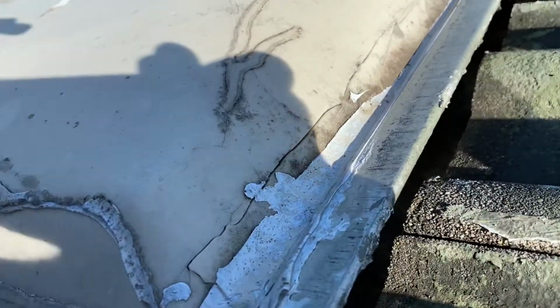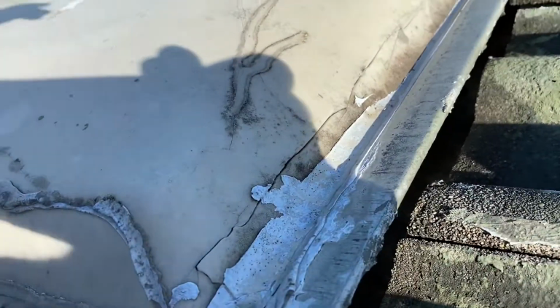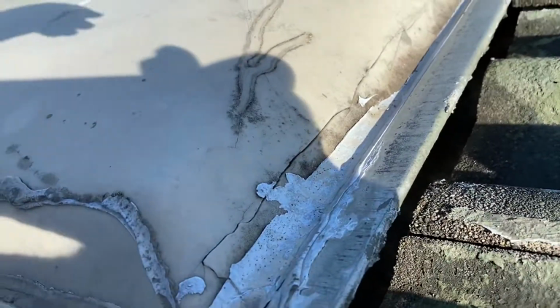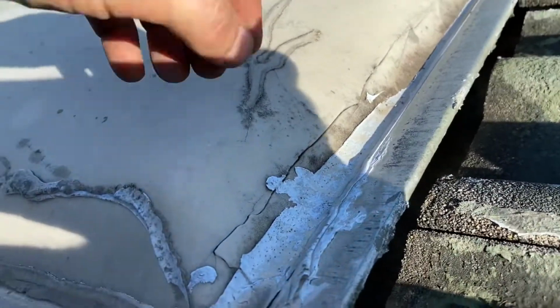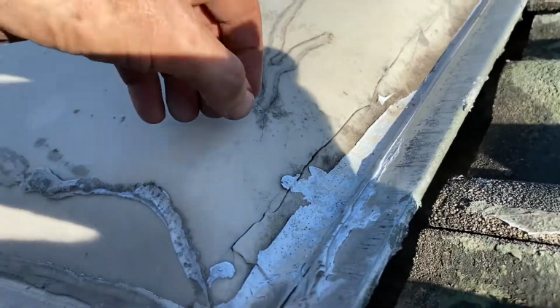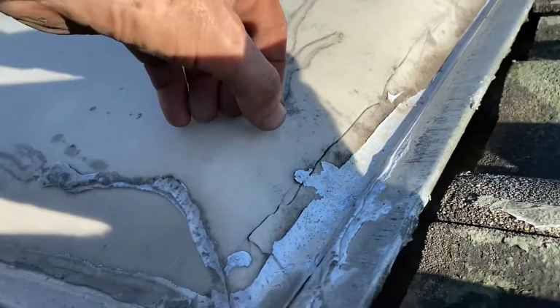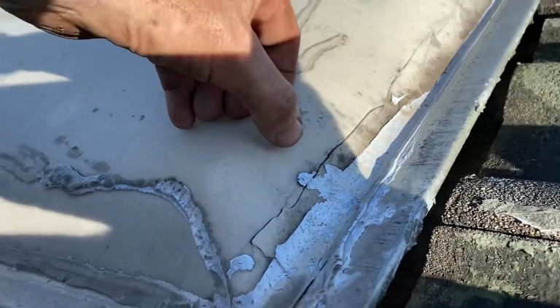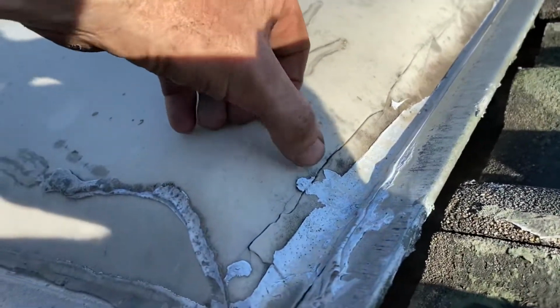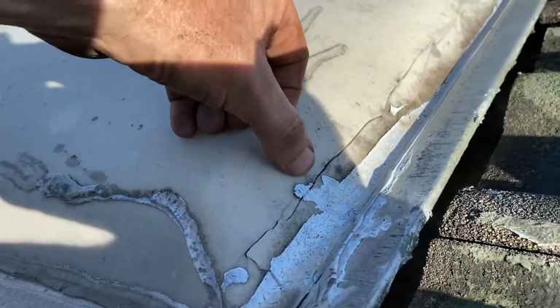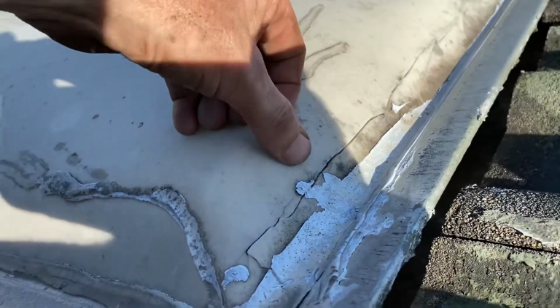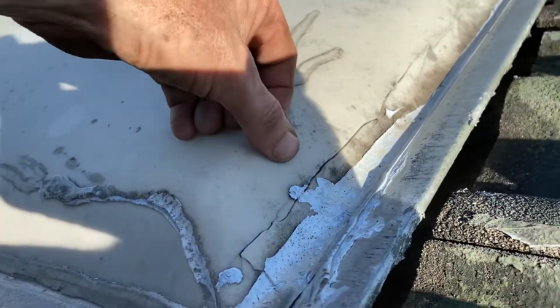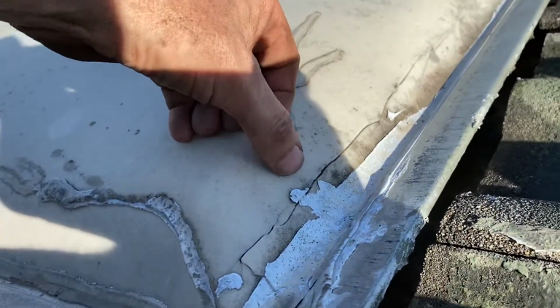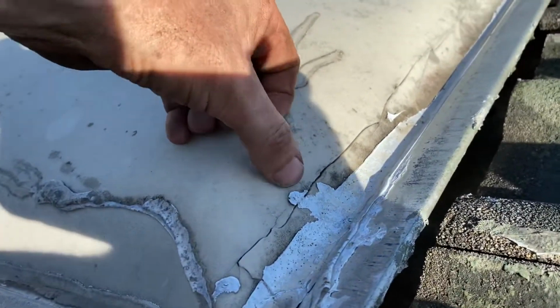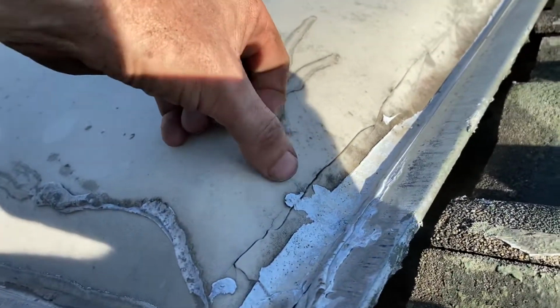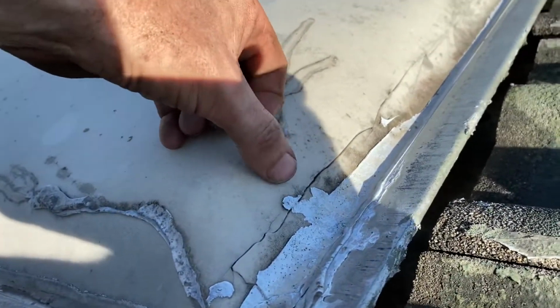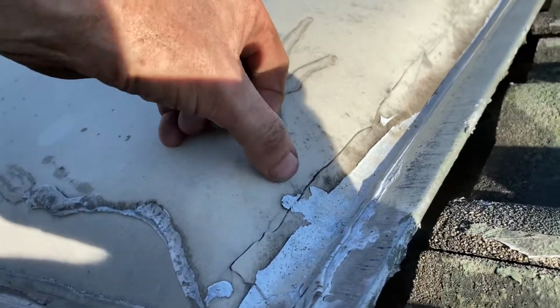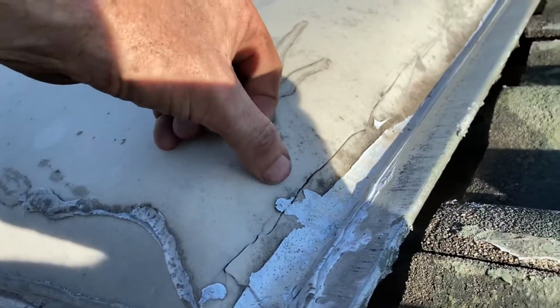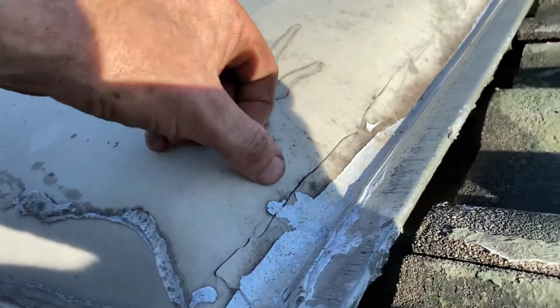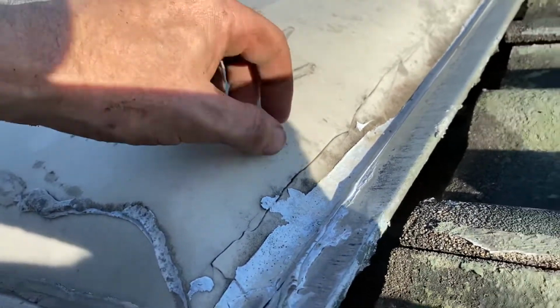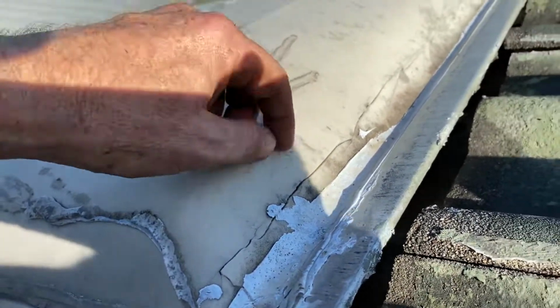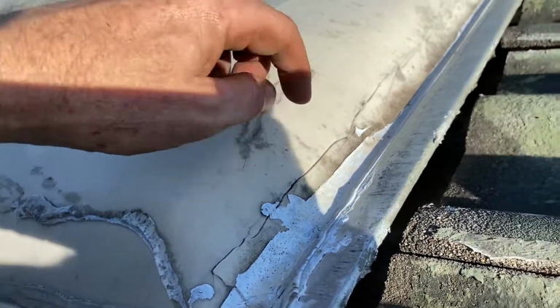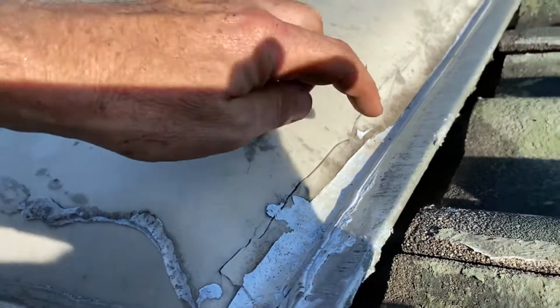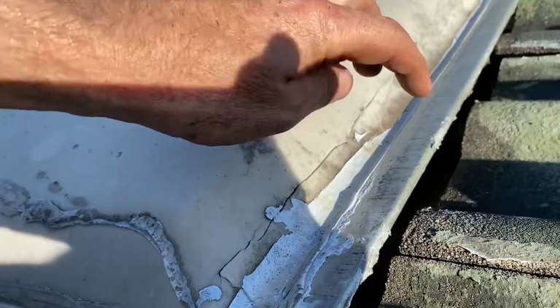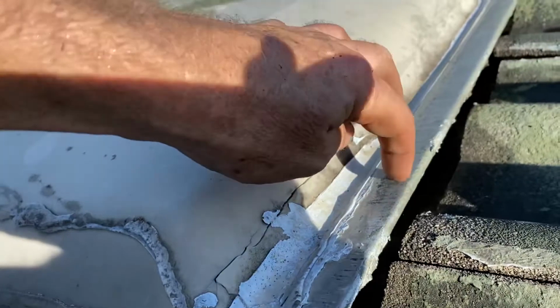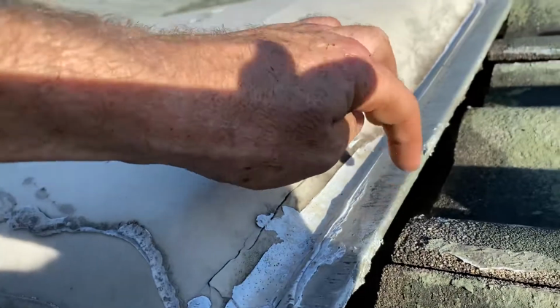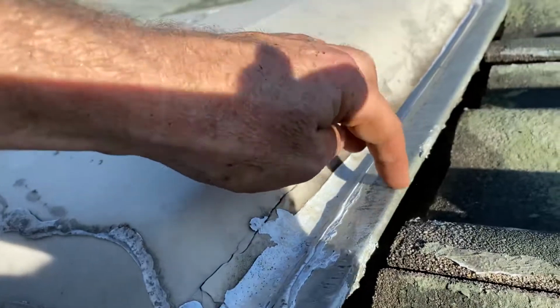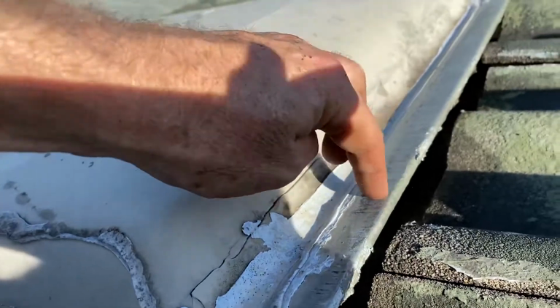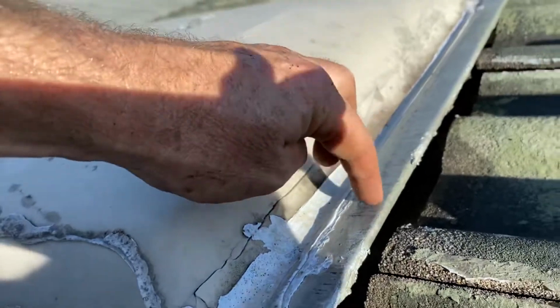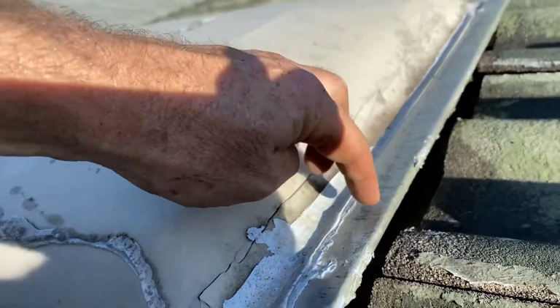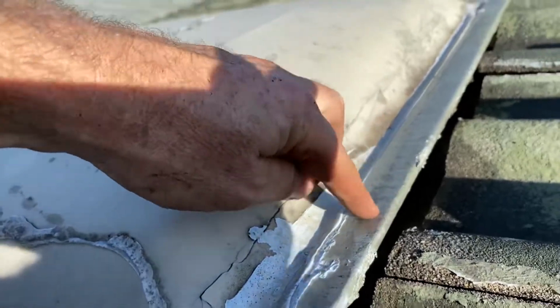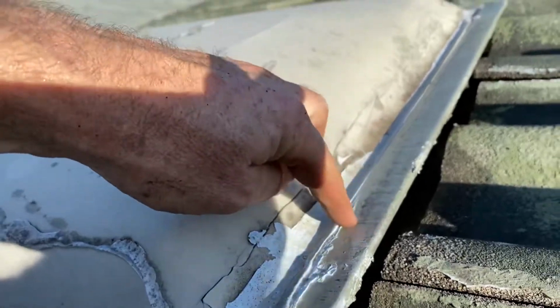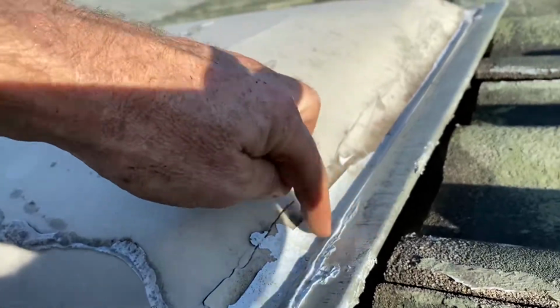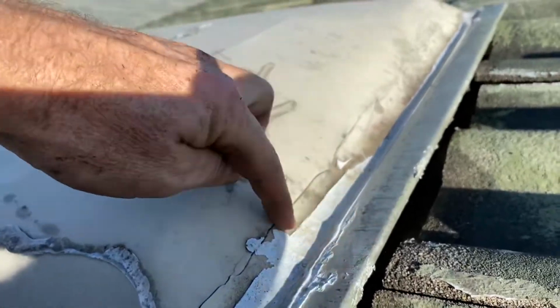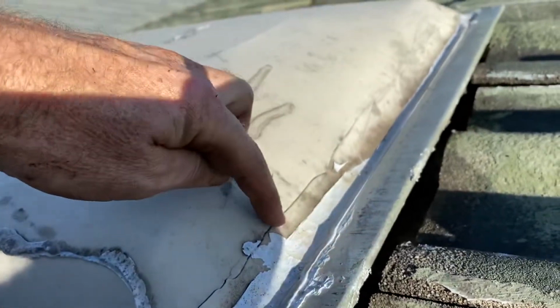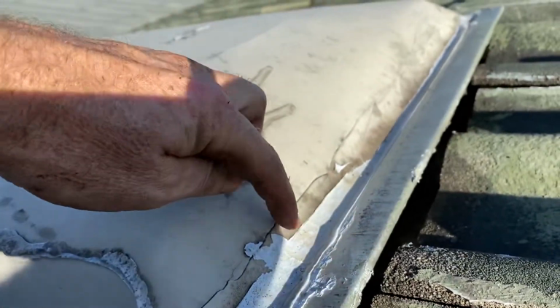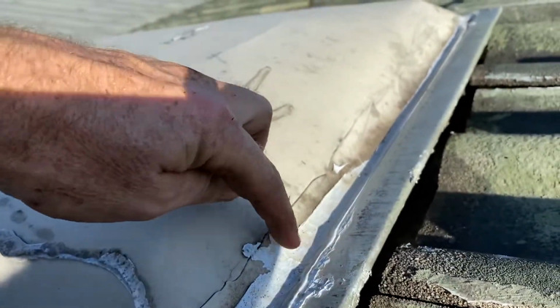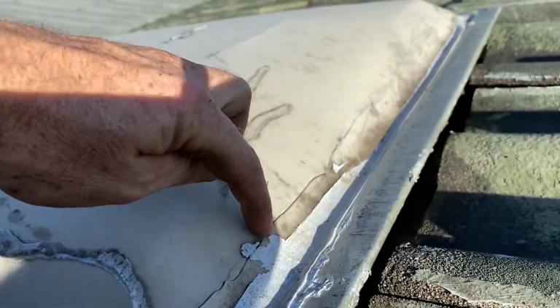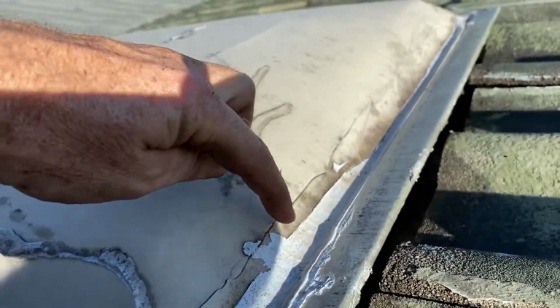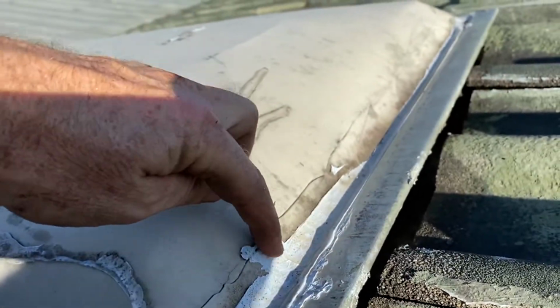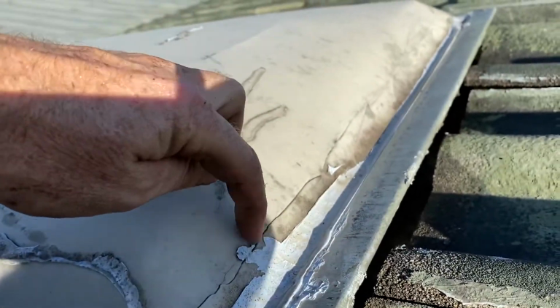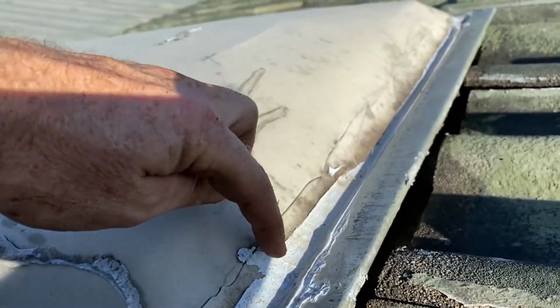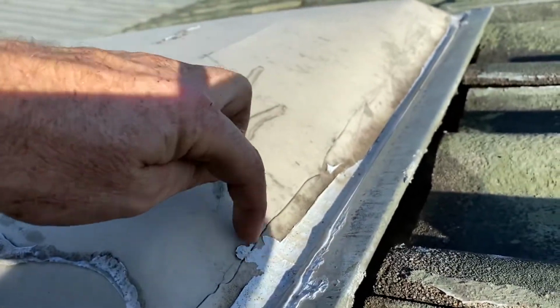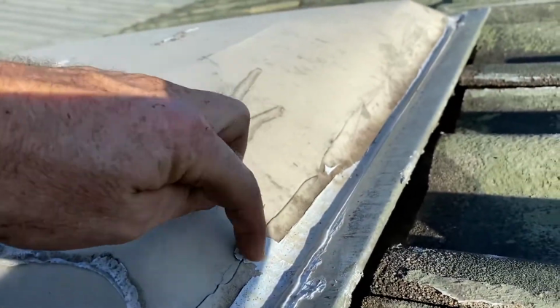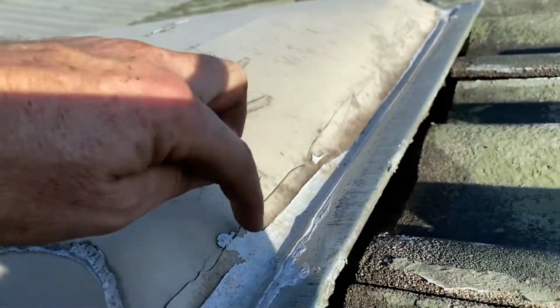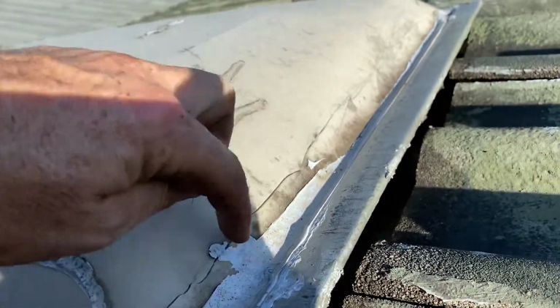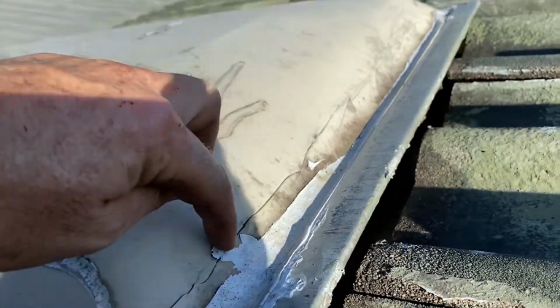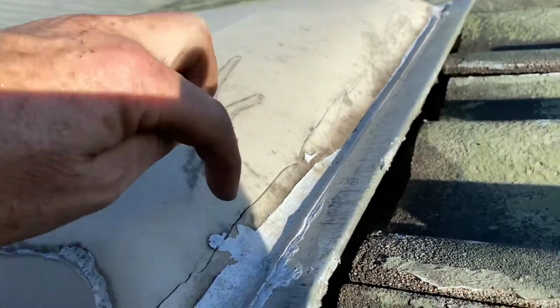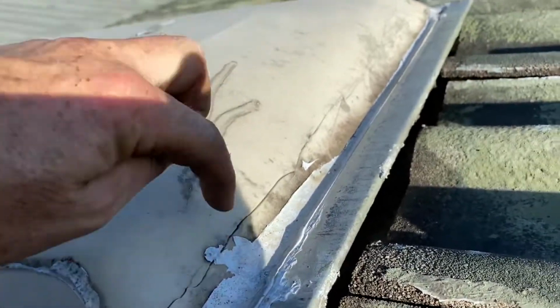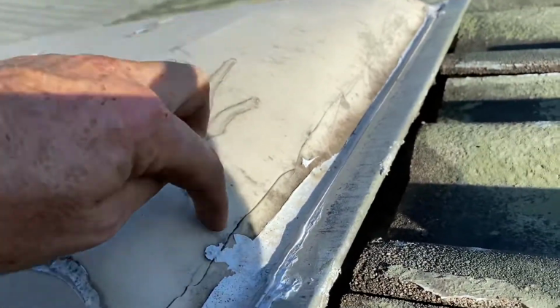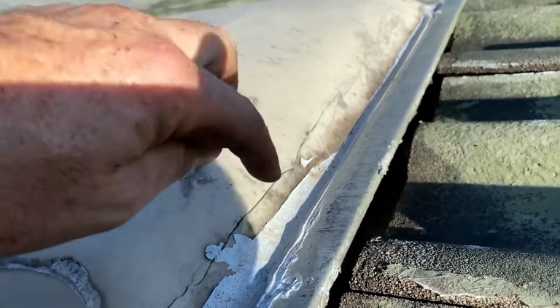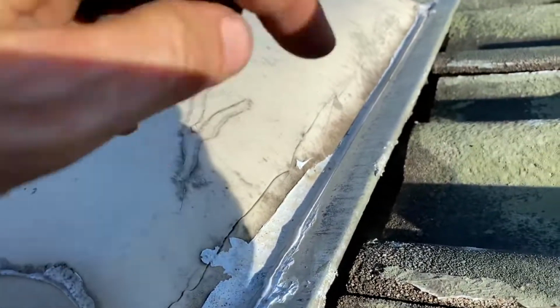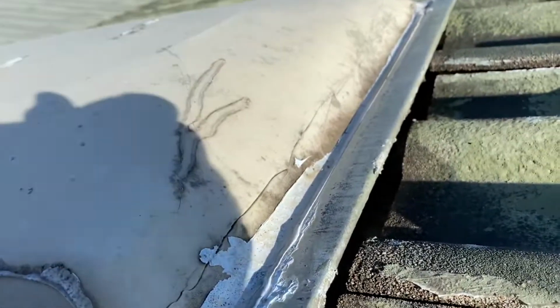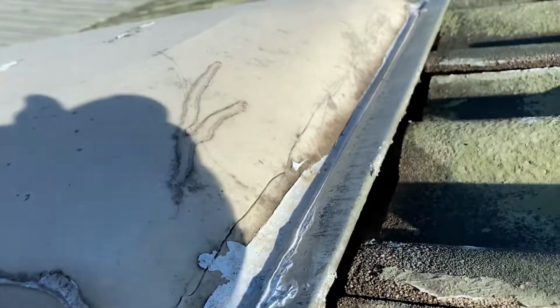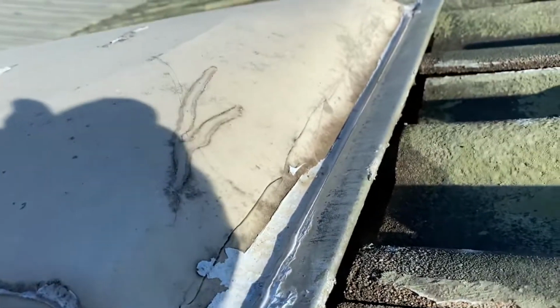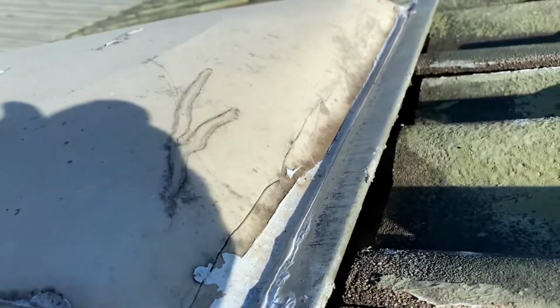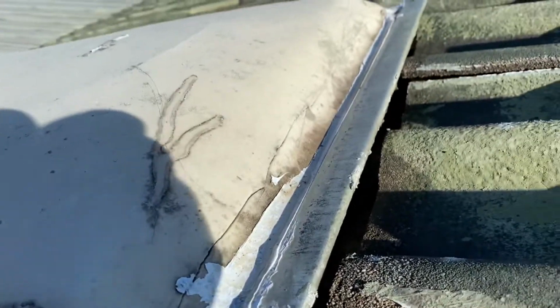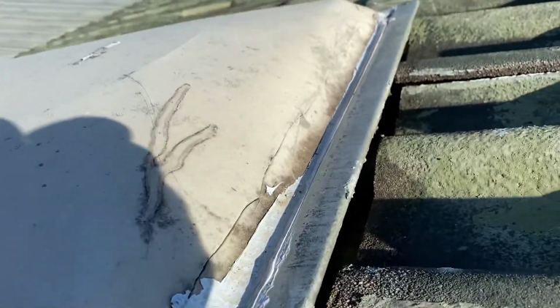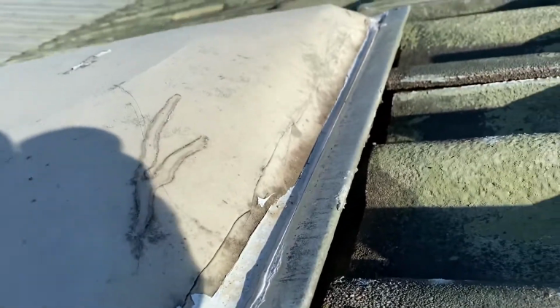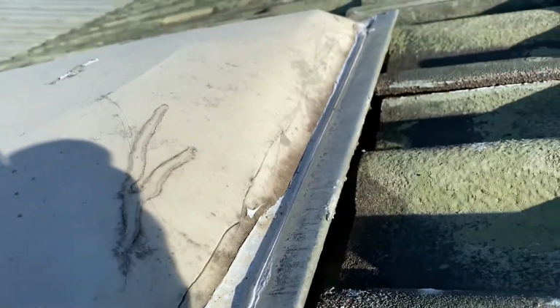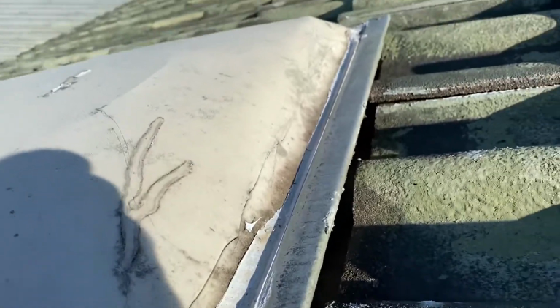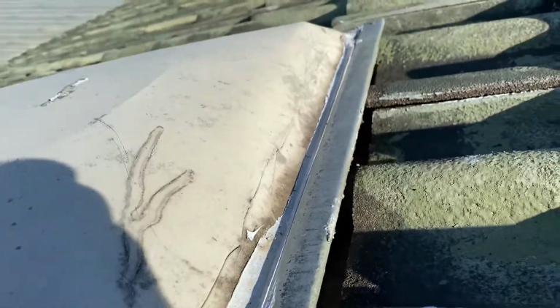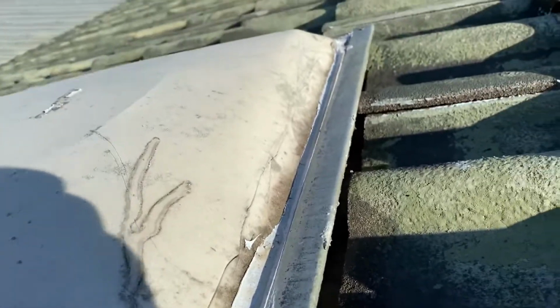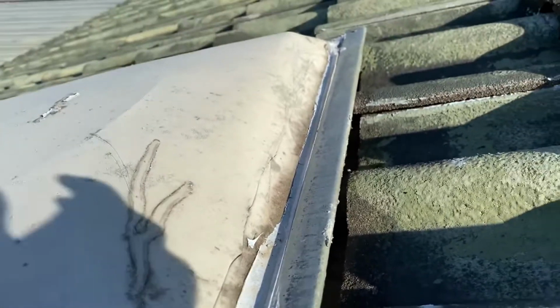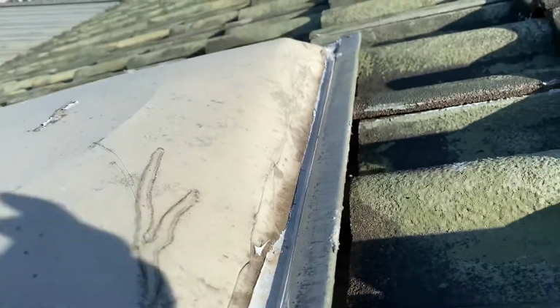You're gonna have to seal this. Water's building up, getting caught up and then running in. You see,